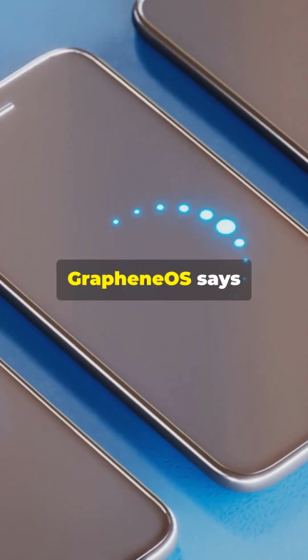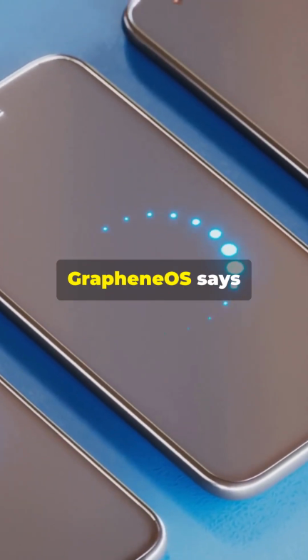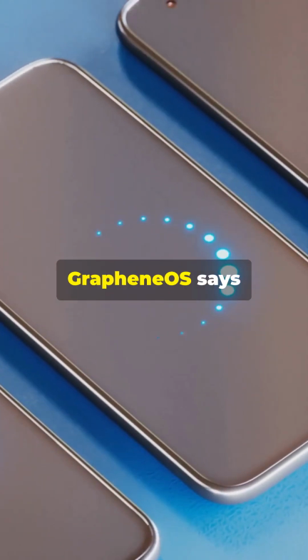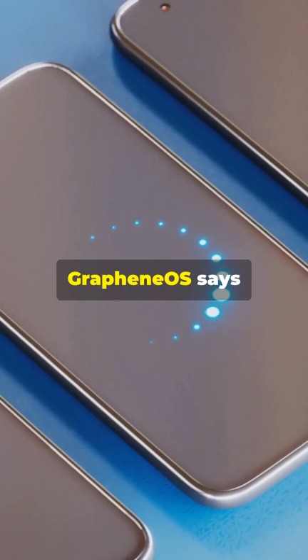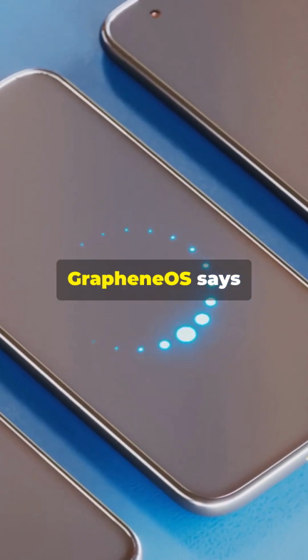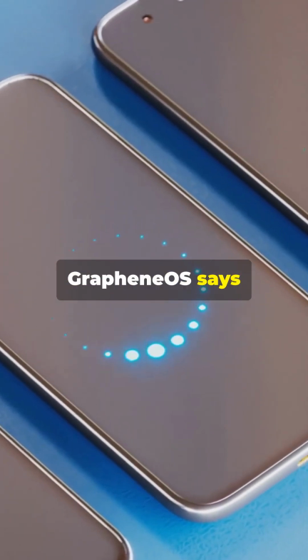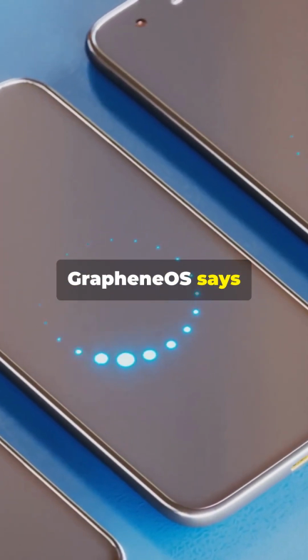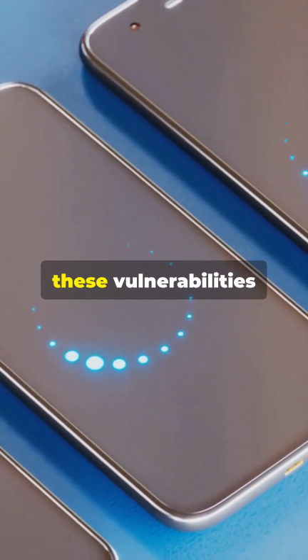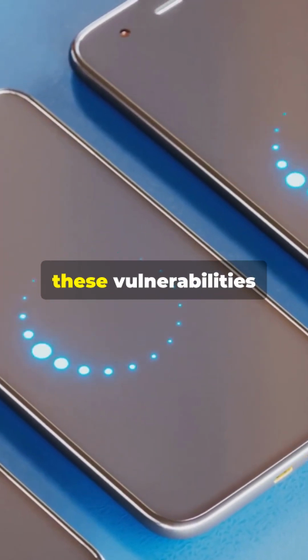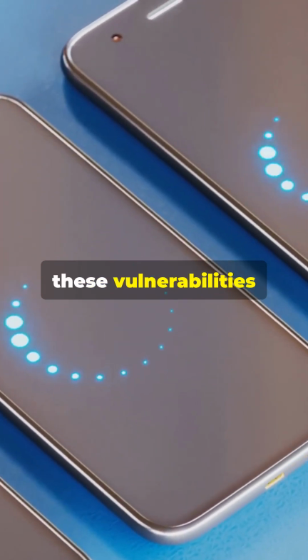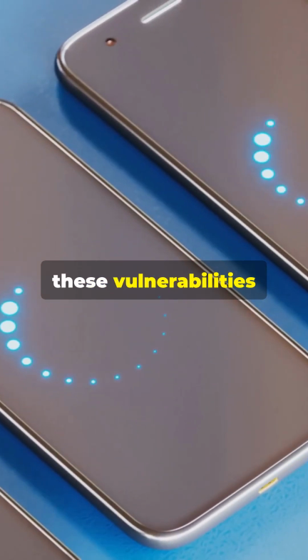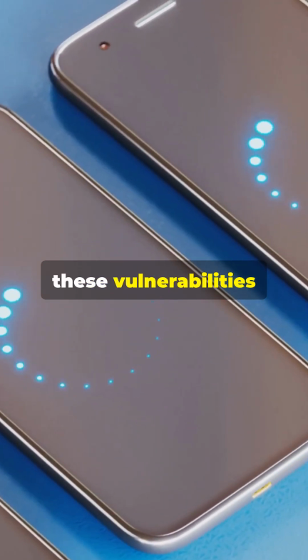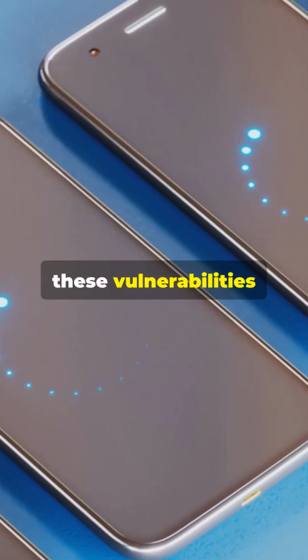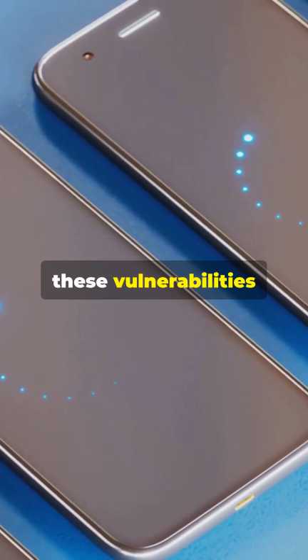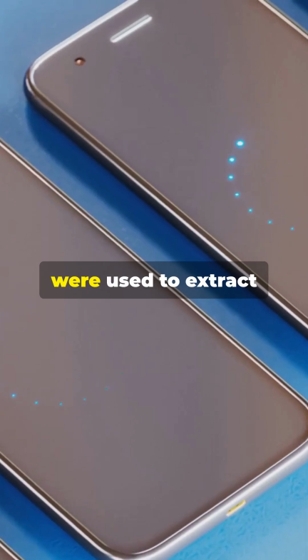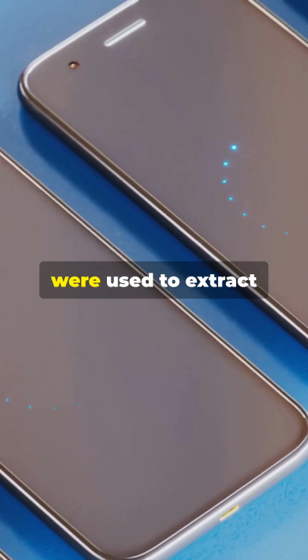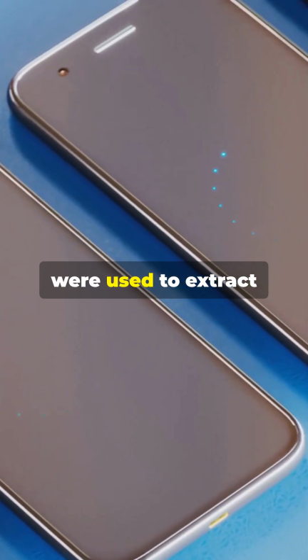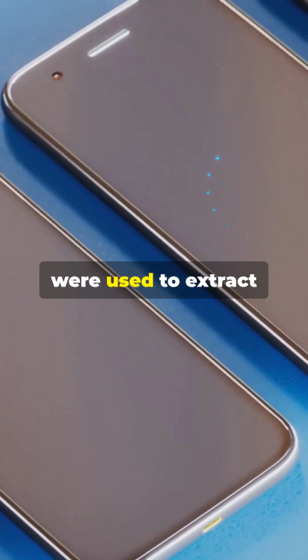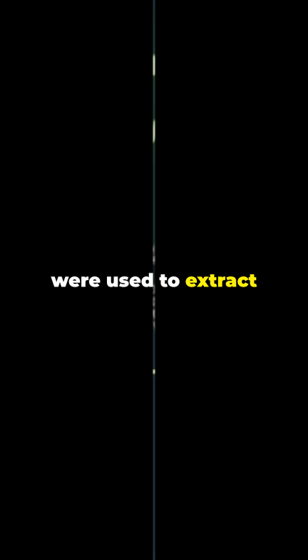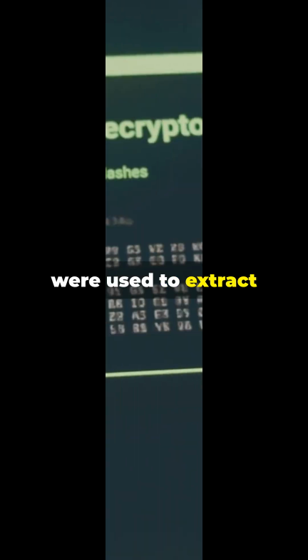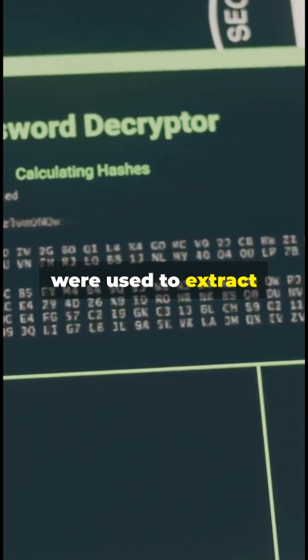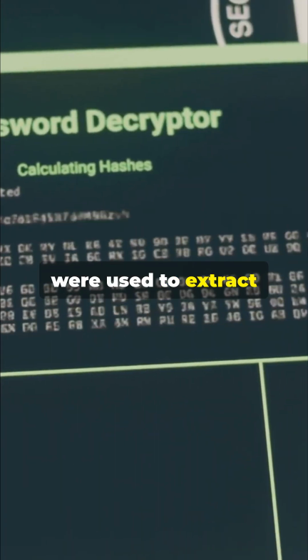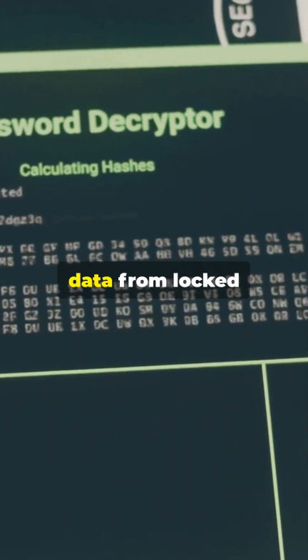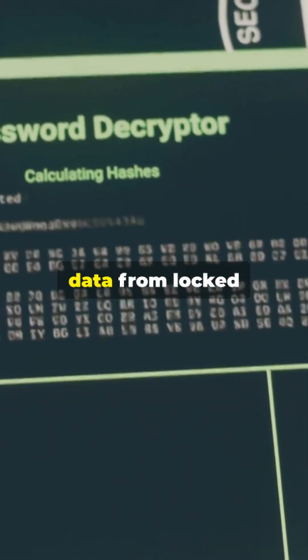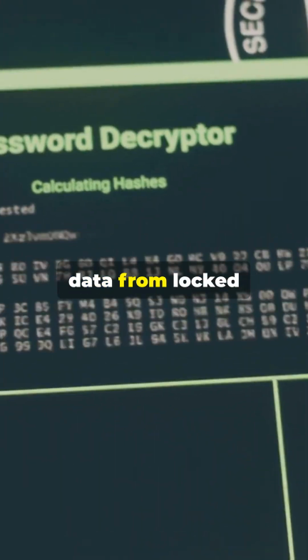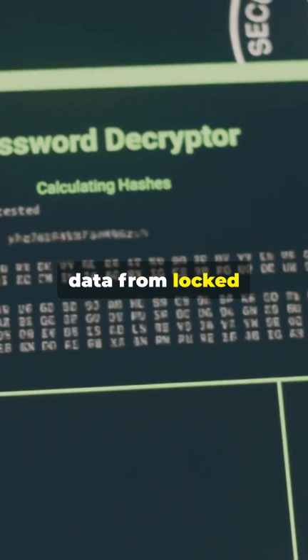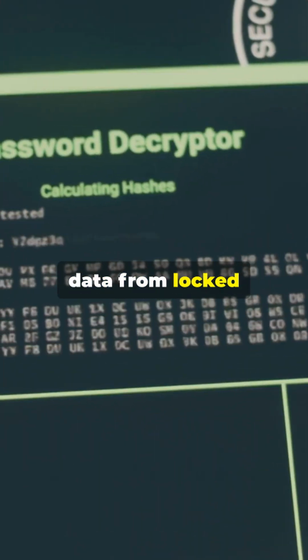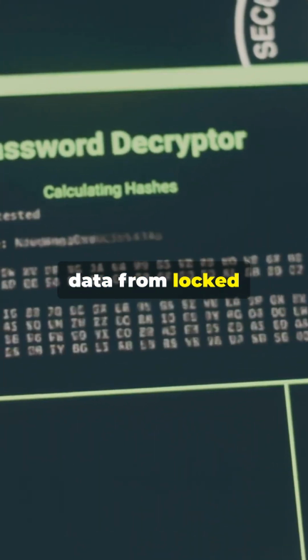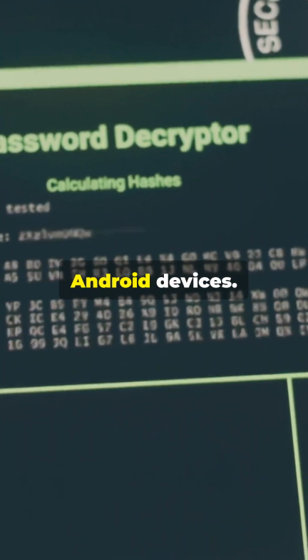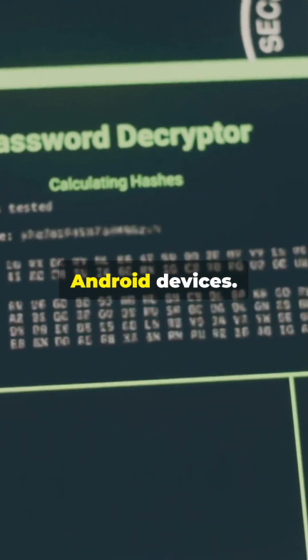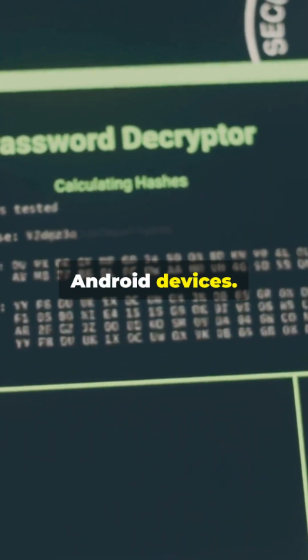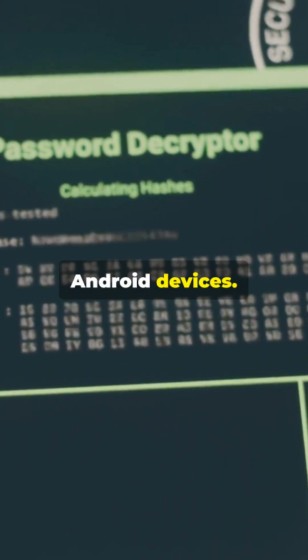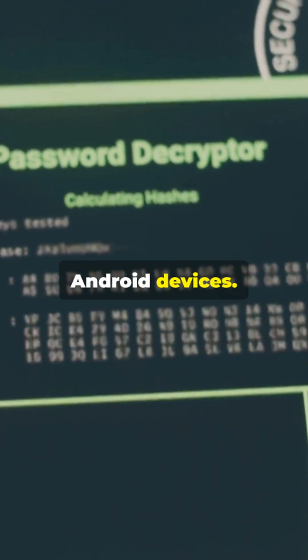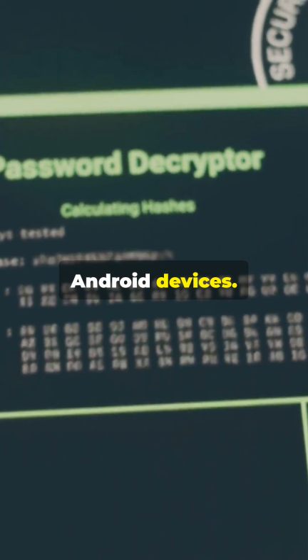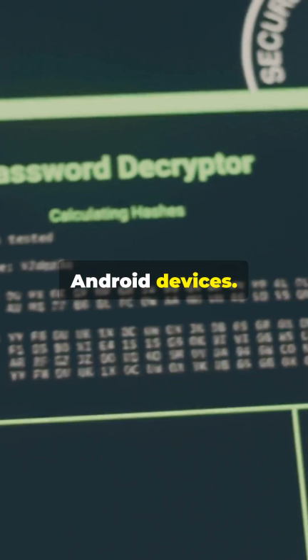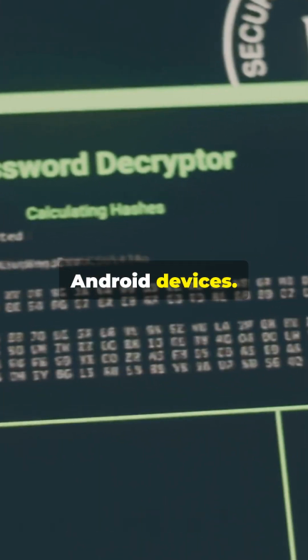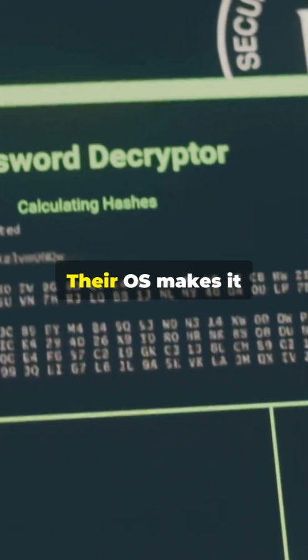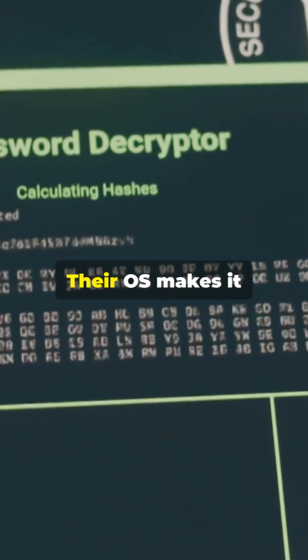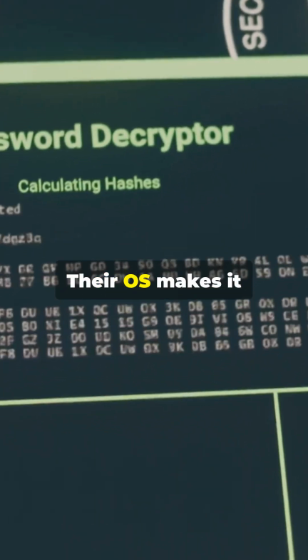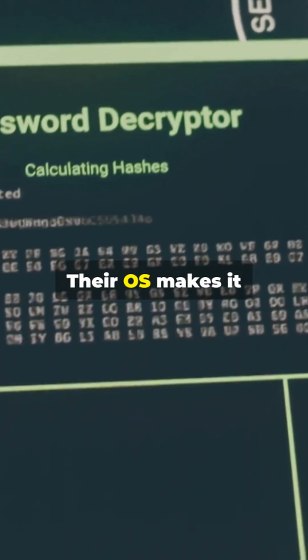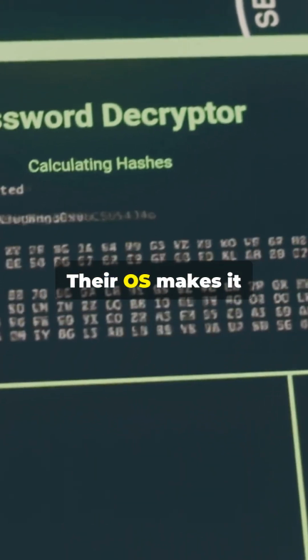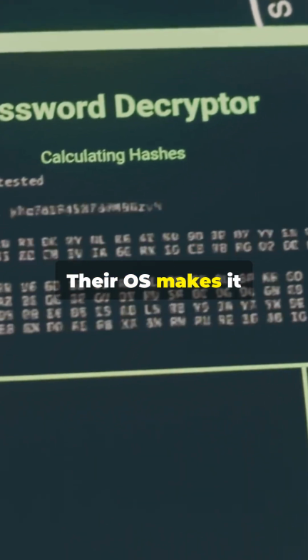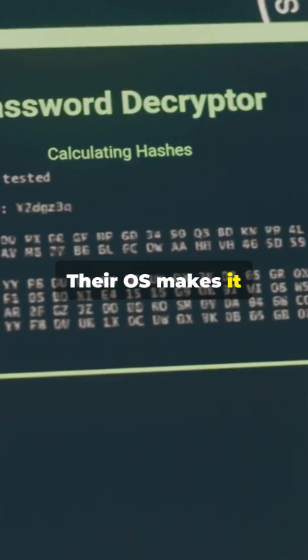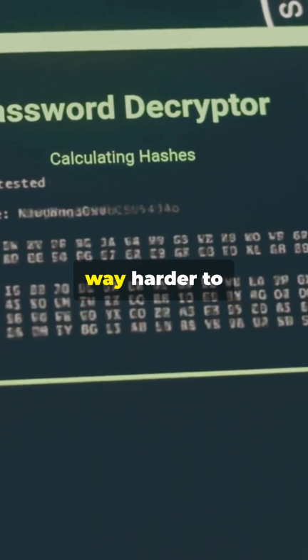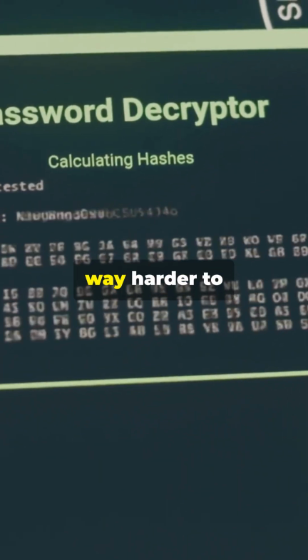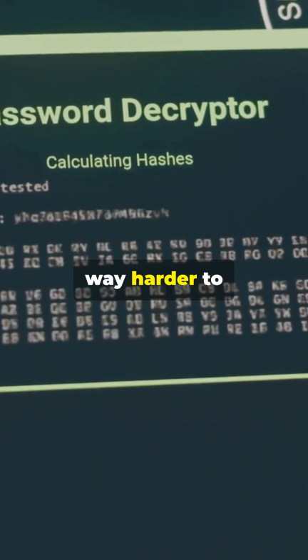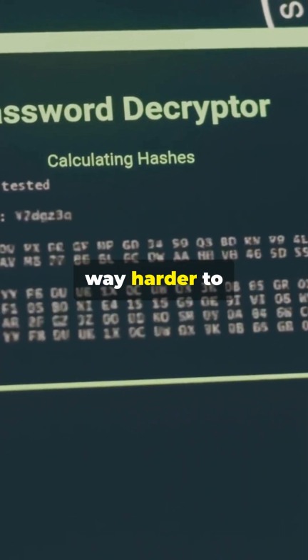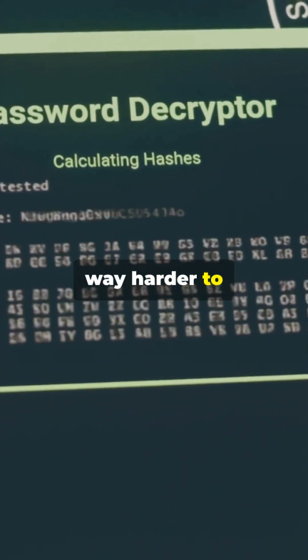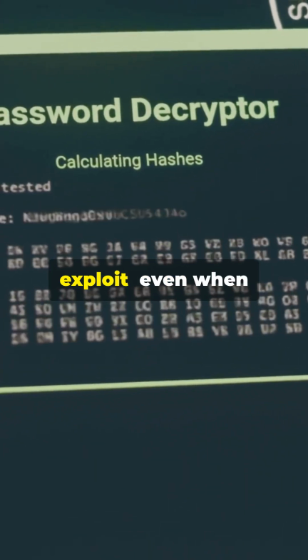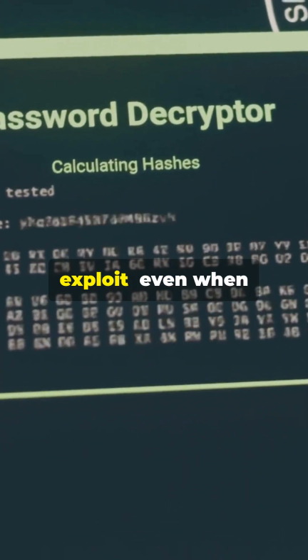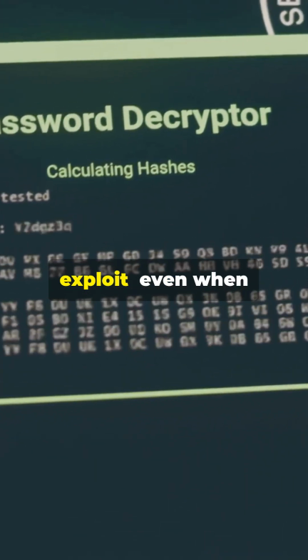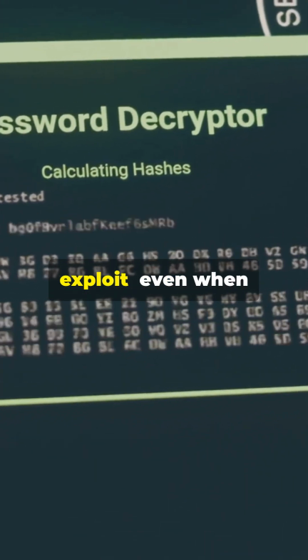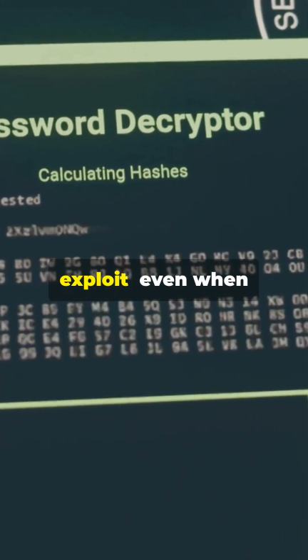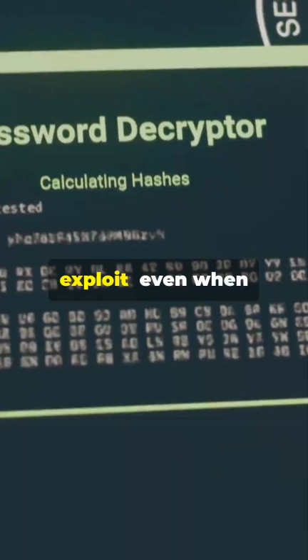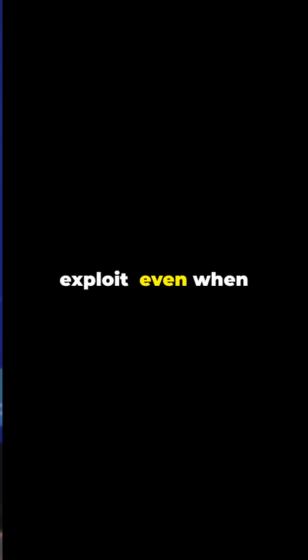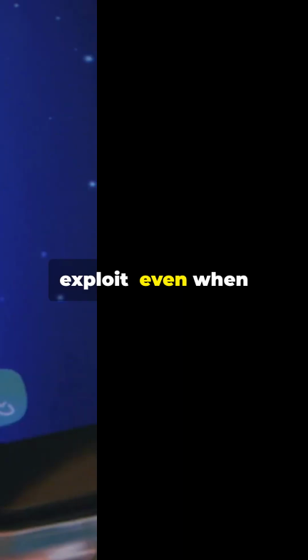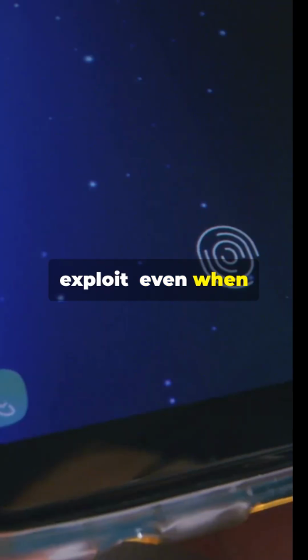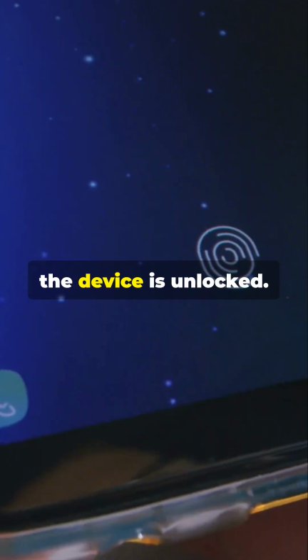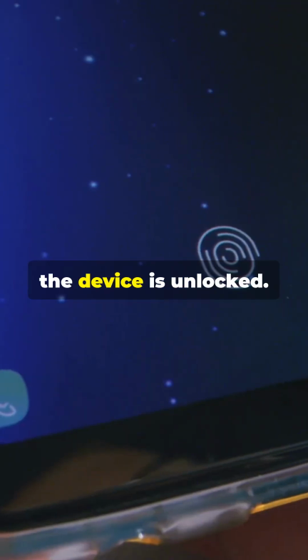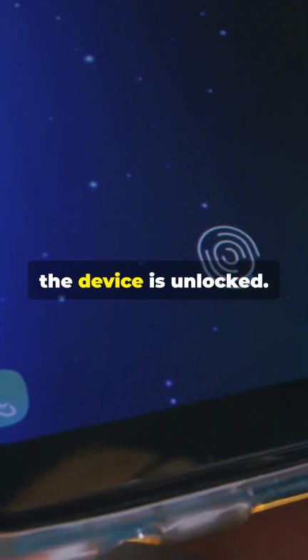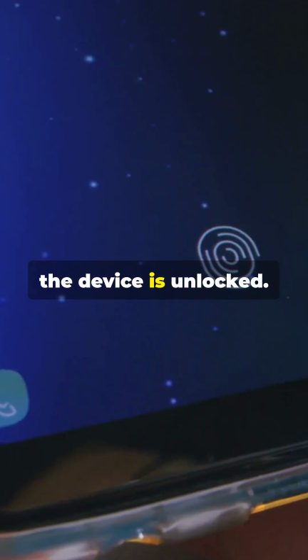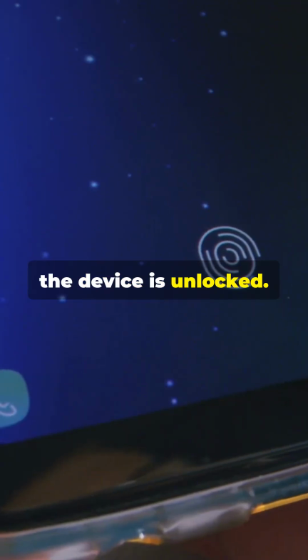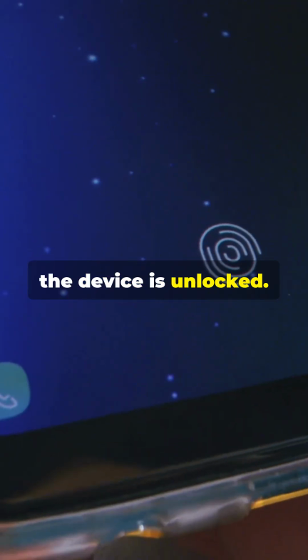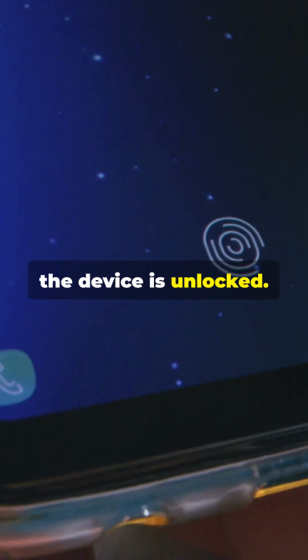GrapheneOS says these vulnerabilities were used to extract data from locked Android devices. Their OS makes it way harder to exploit, even when the device is unlocked.